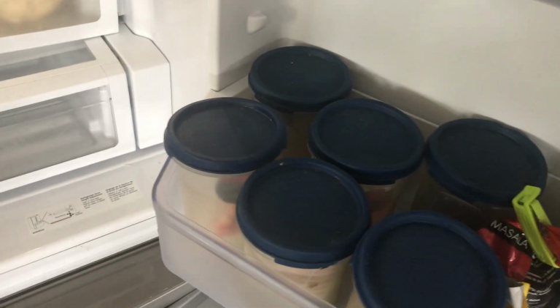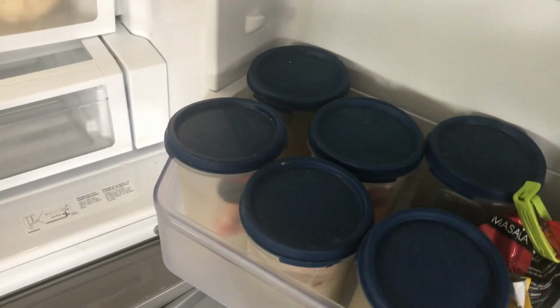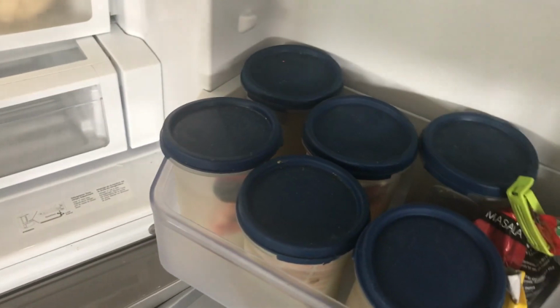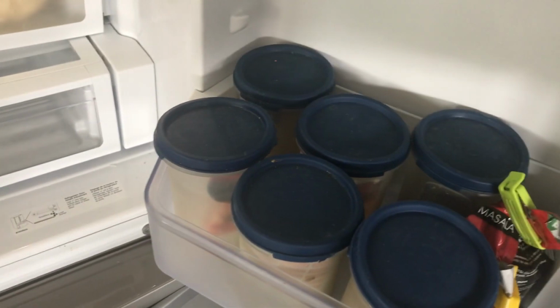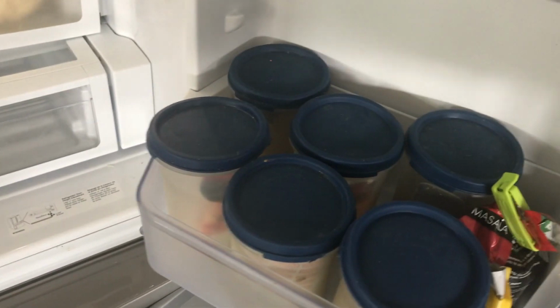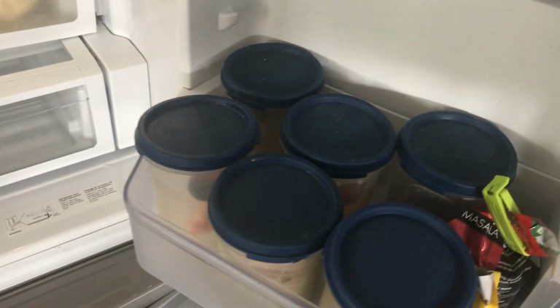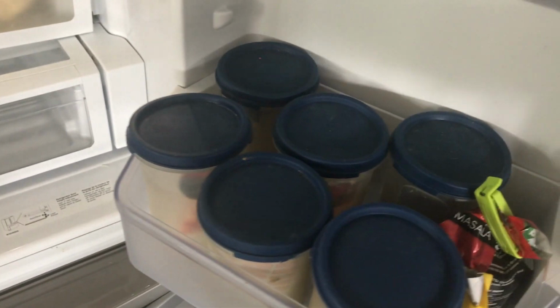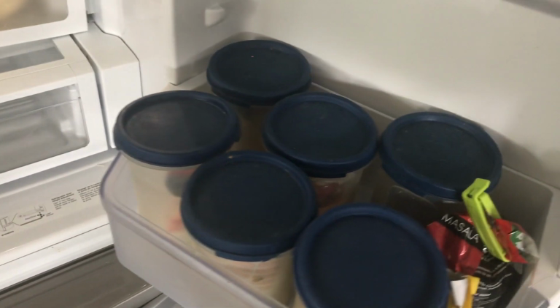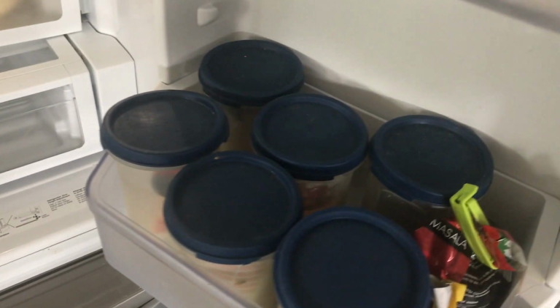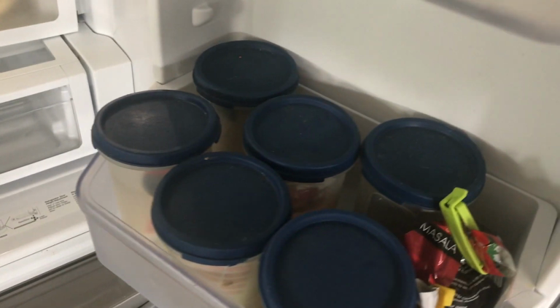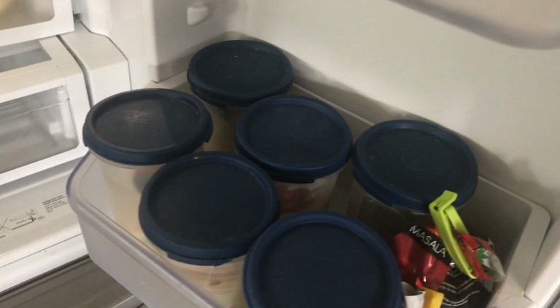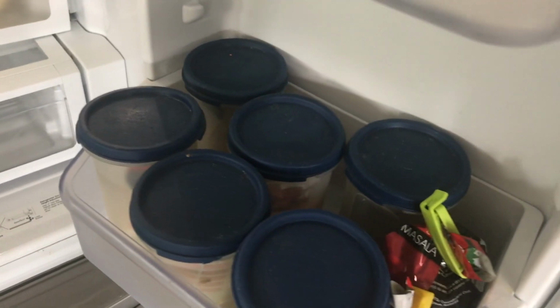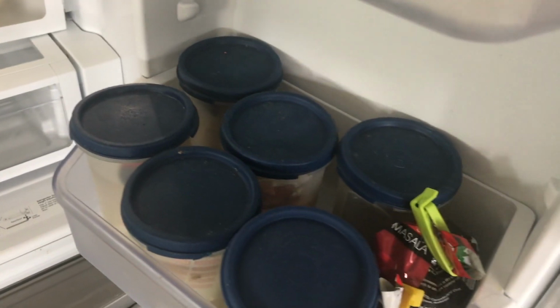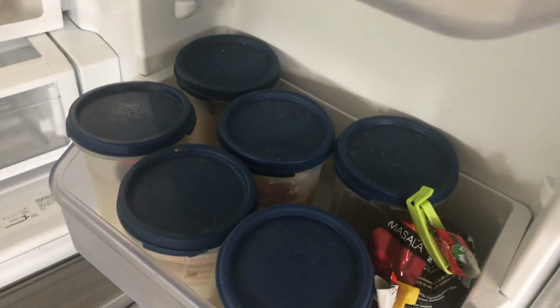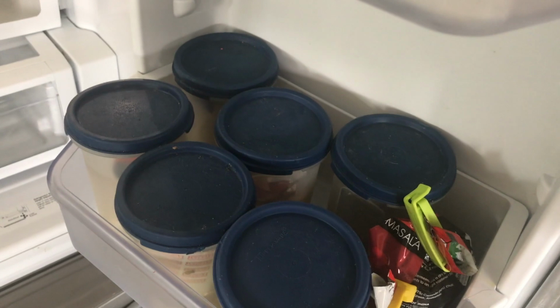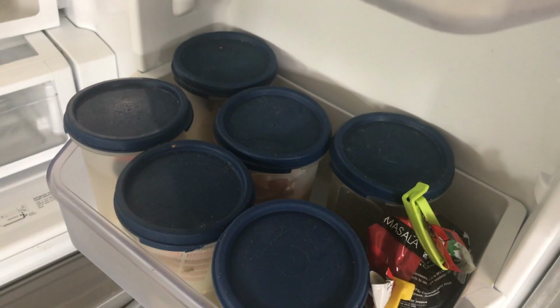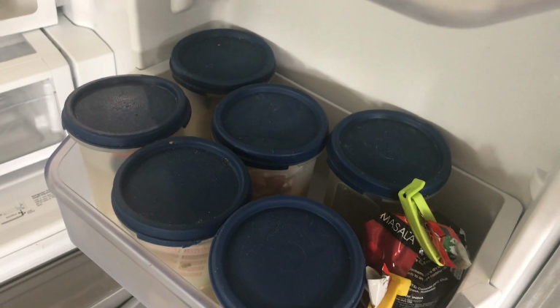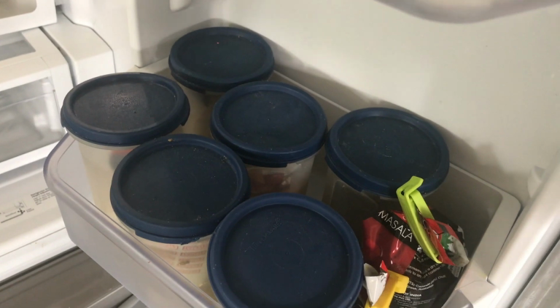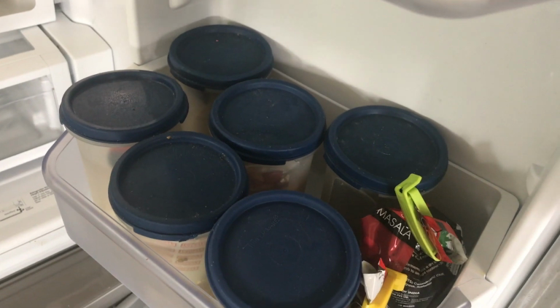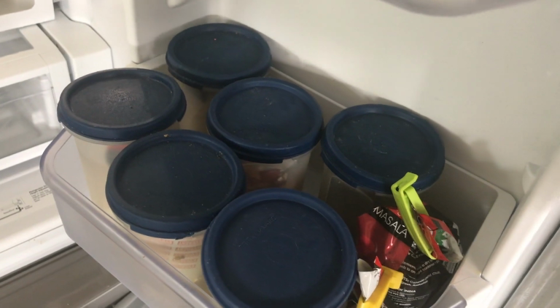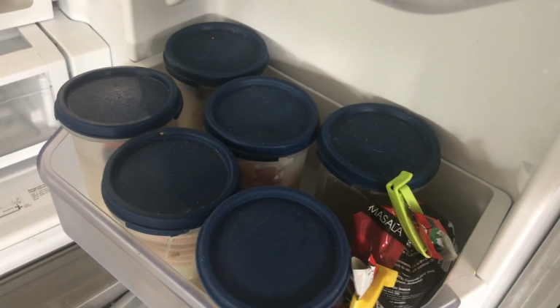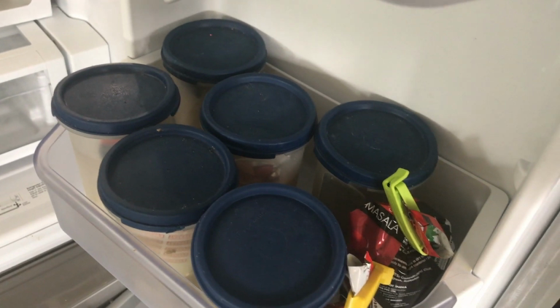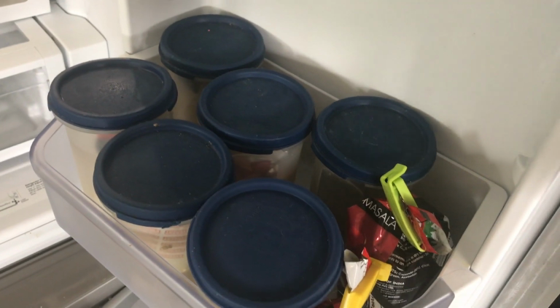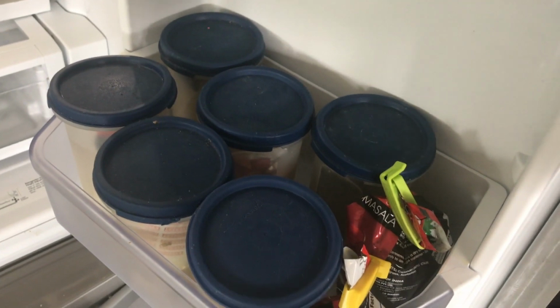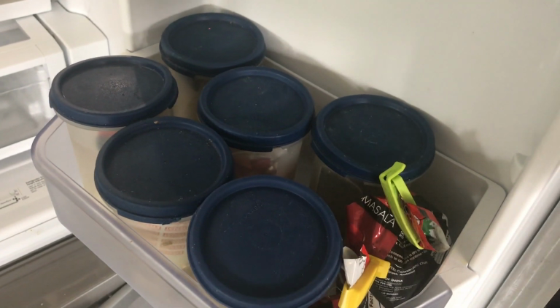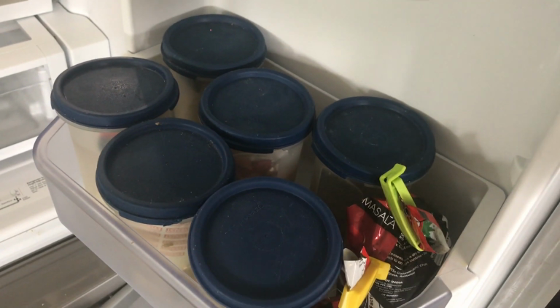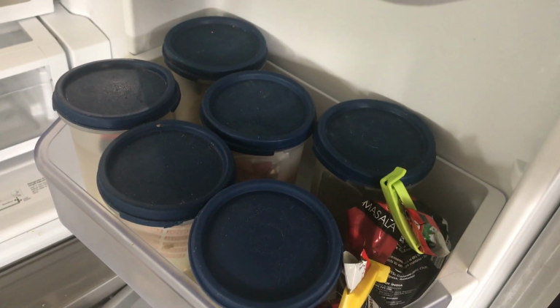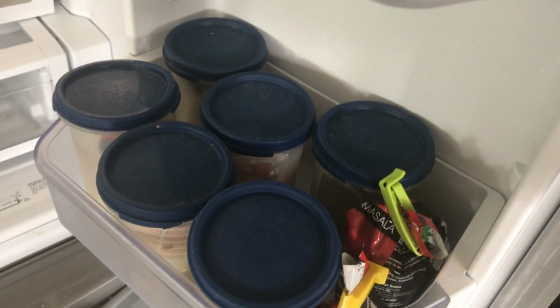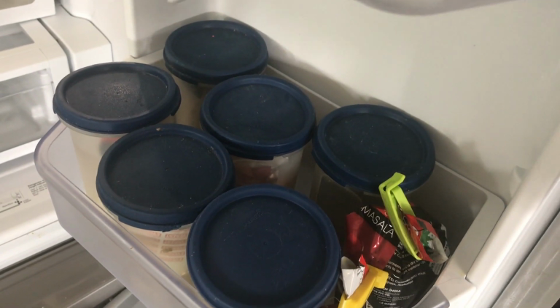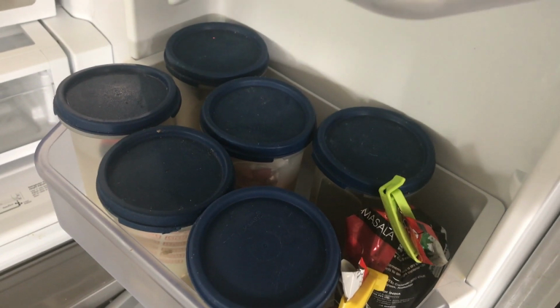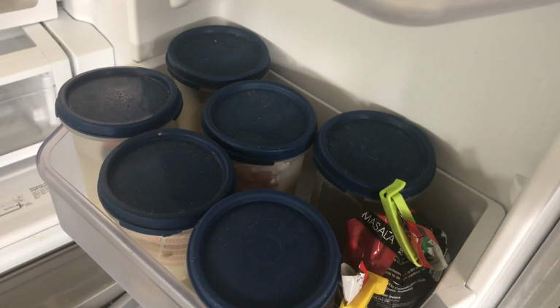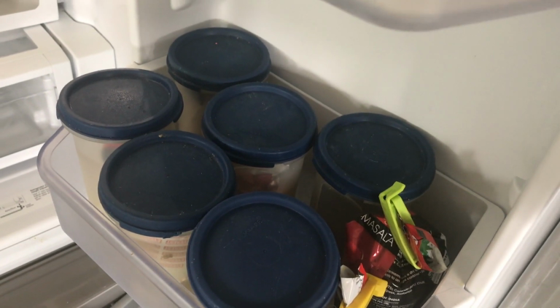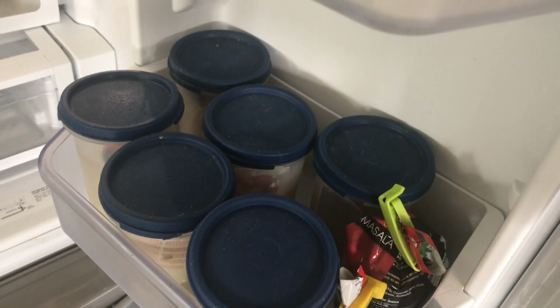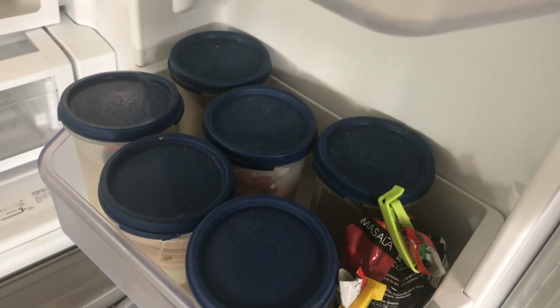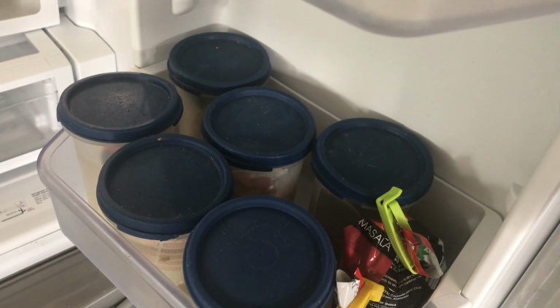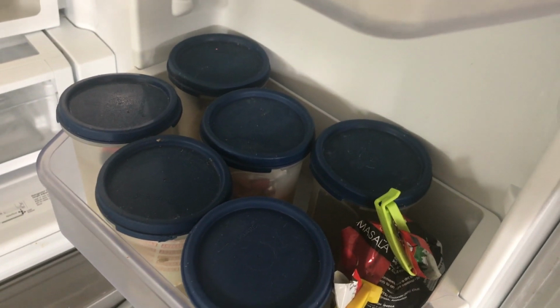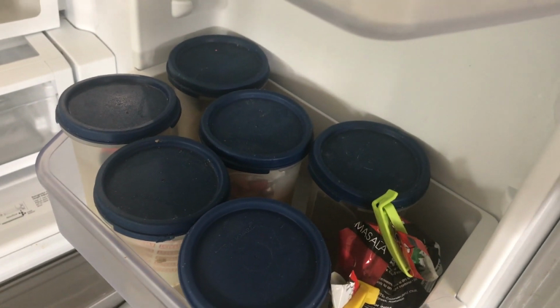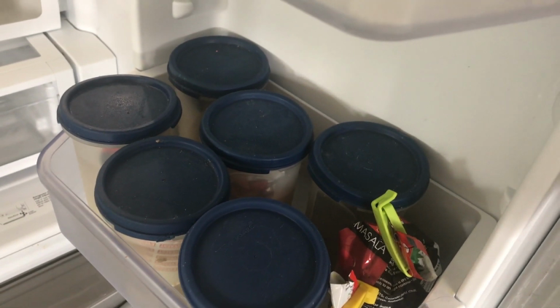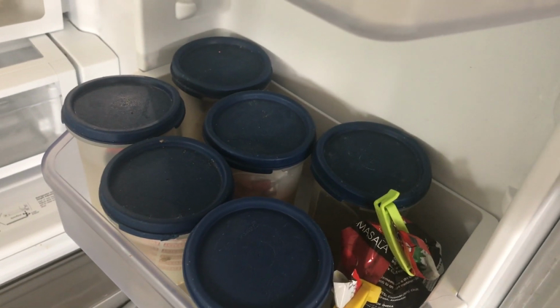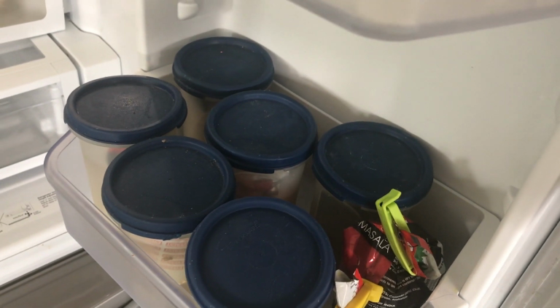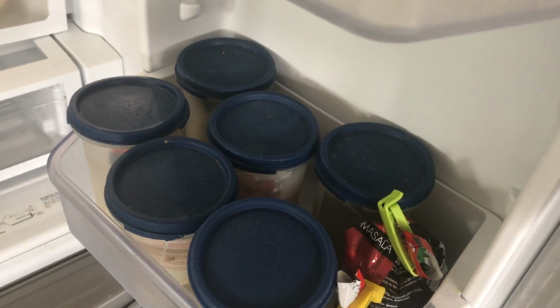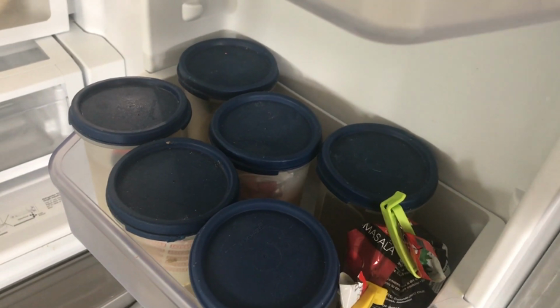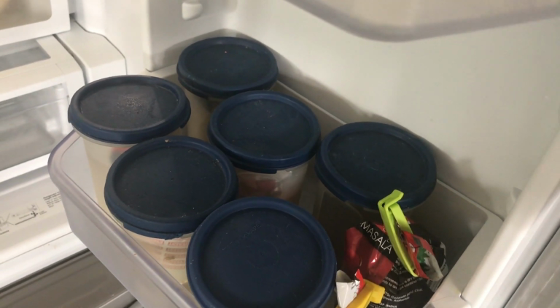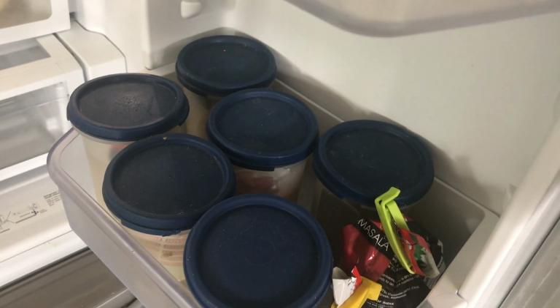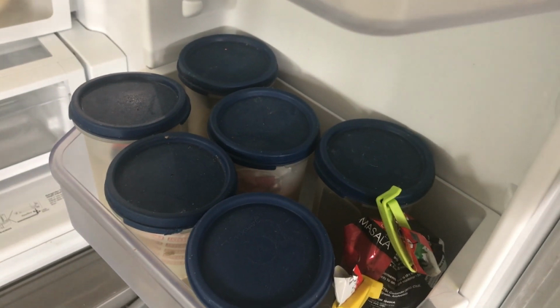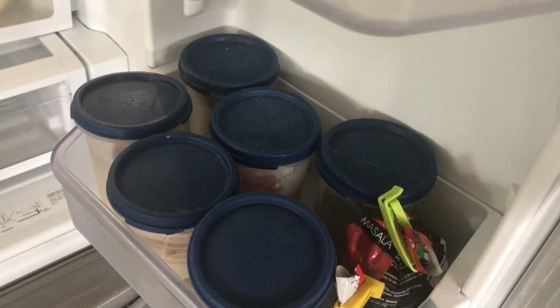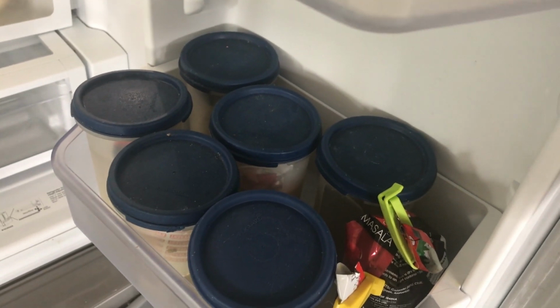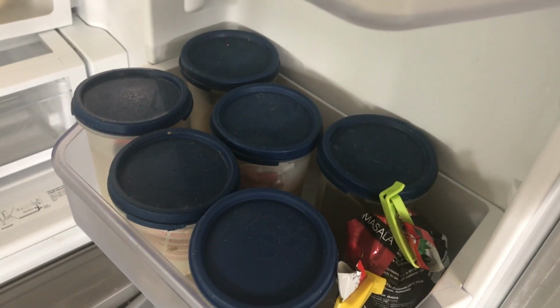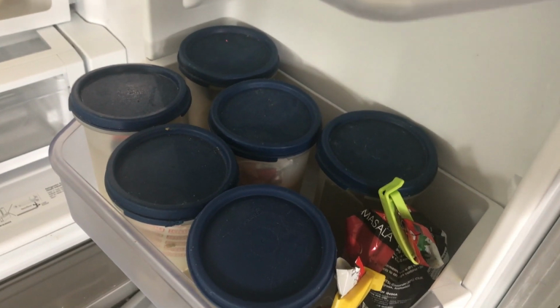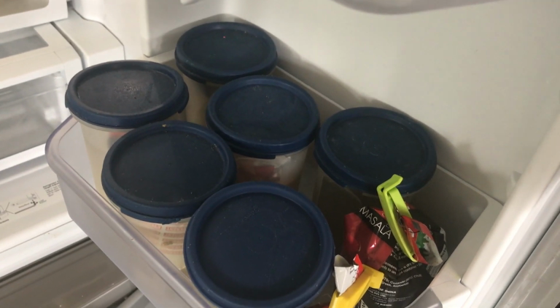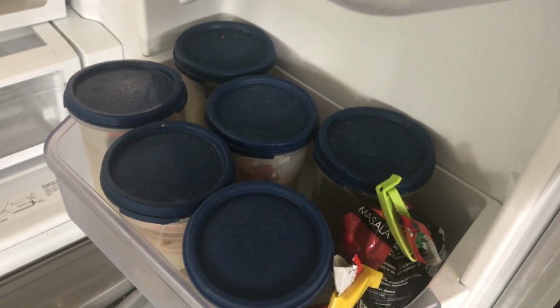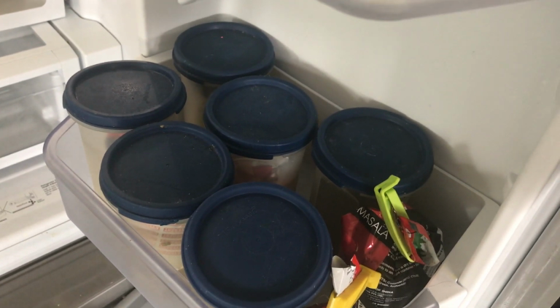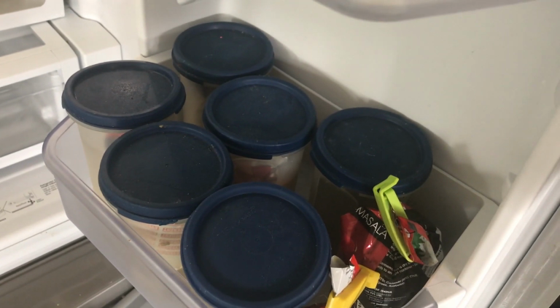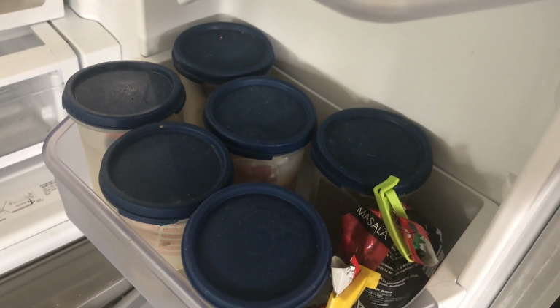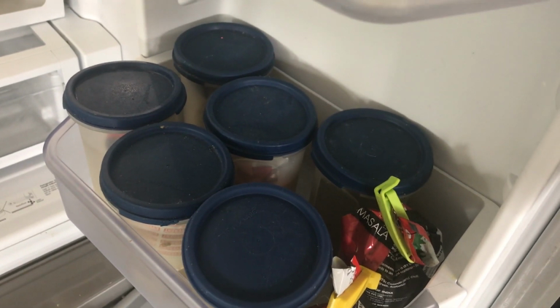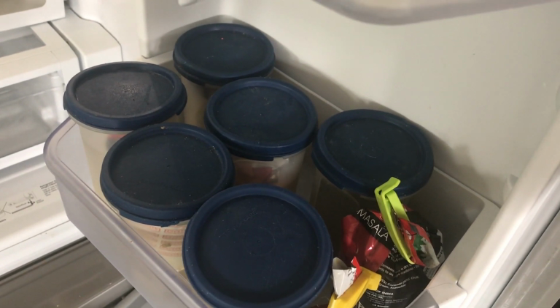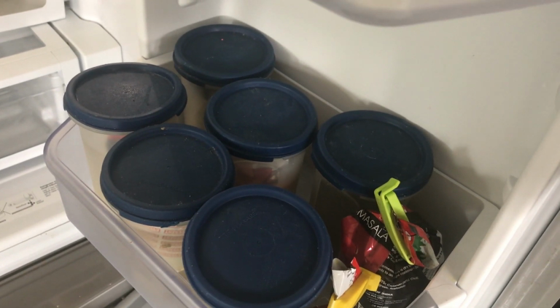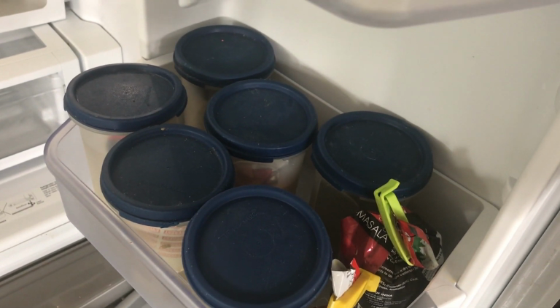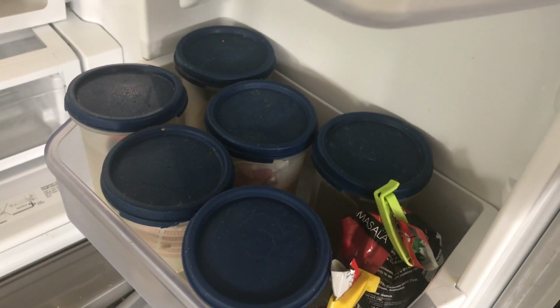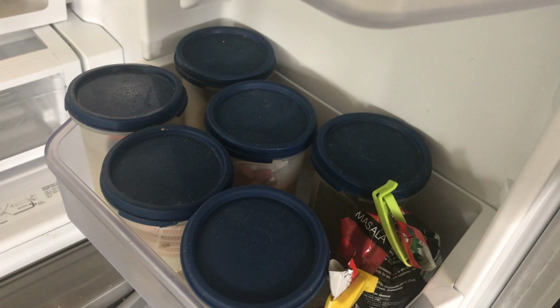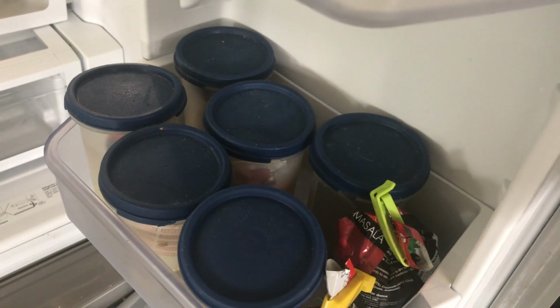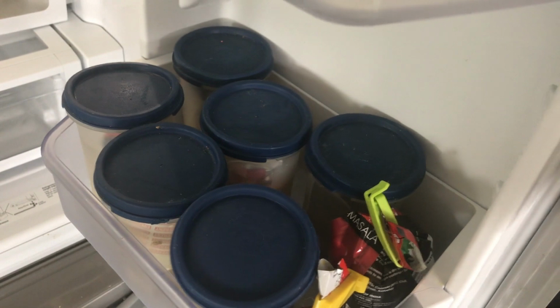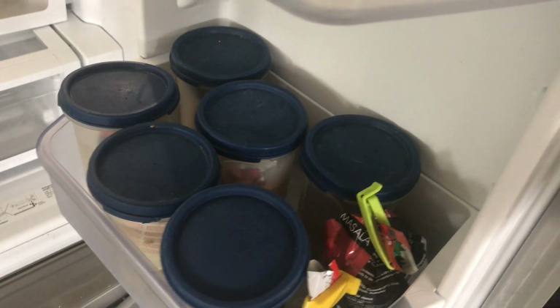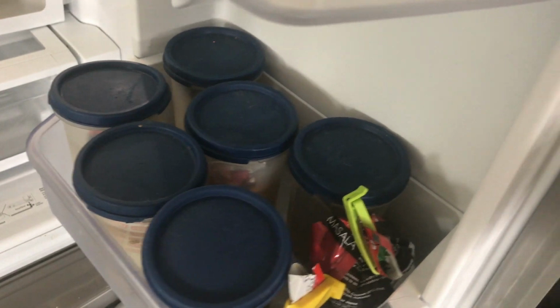The next tip is related to storing all your masalas in the refrigerator. This keeps the masalas fresh when you come back from the holidays. So please follow this tip — it will really help you.